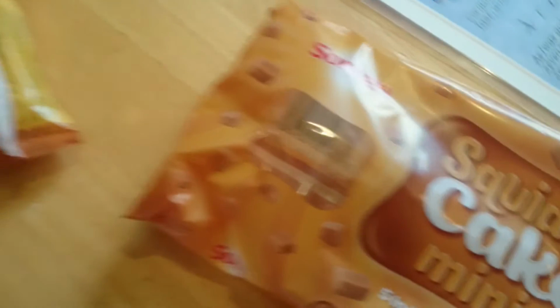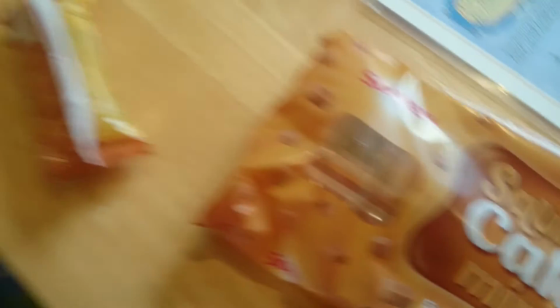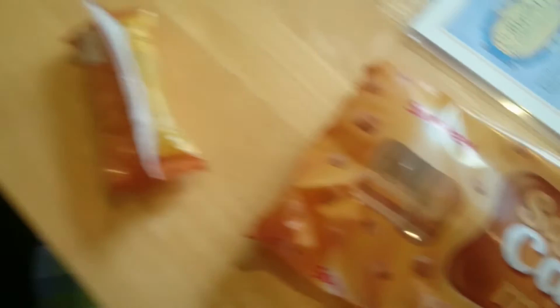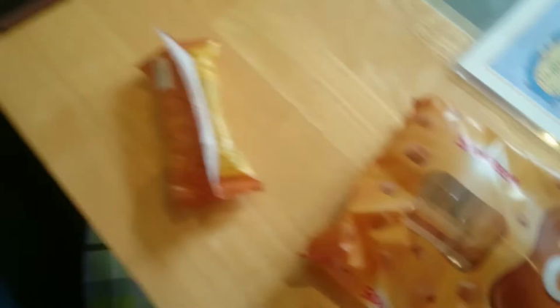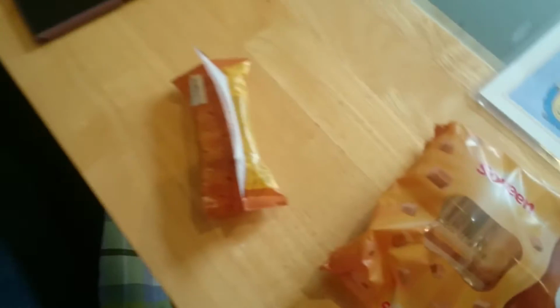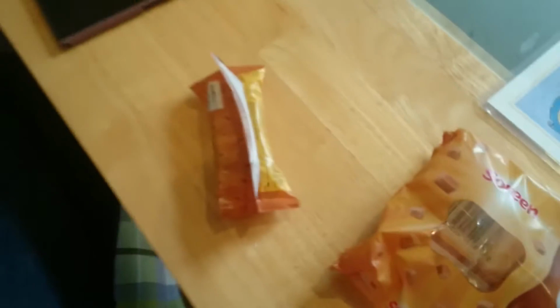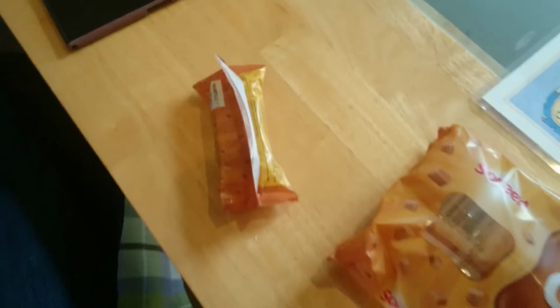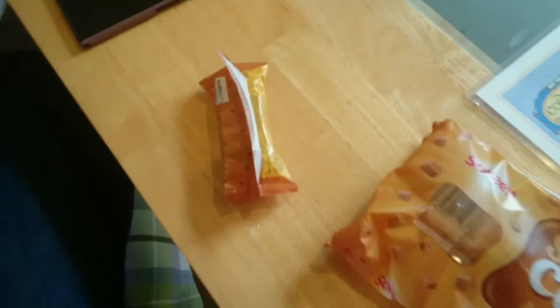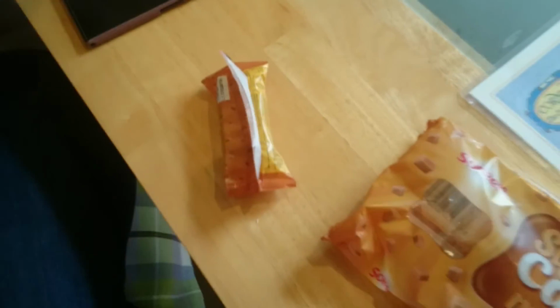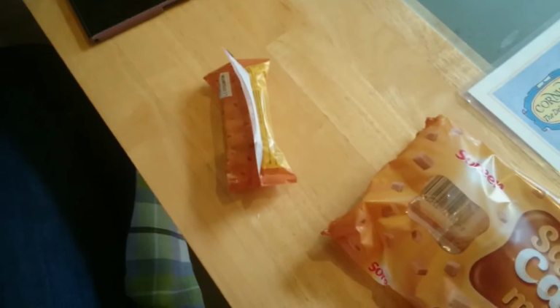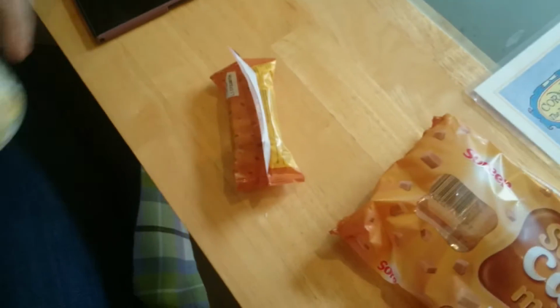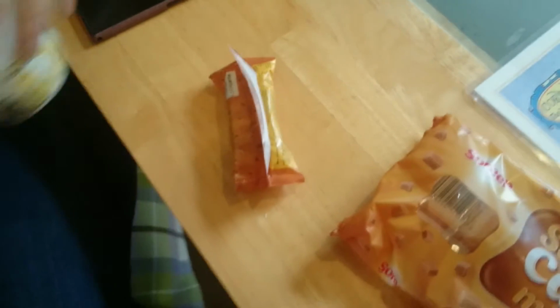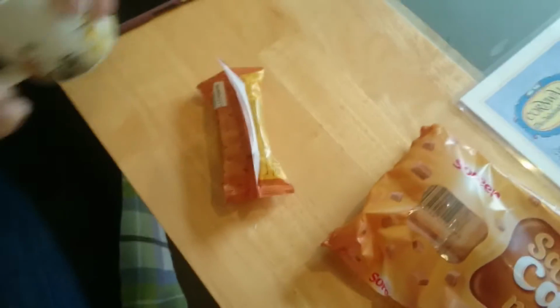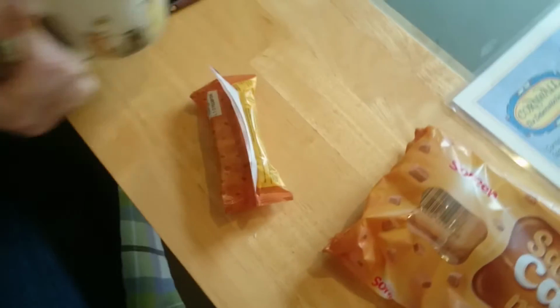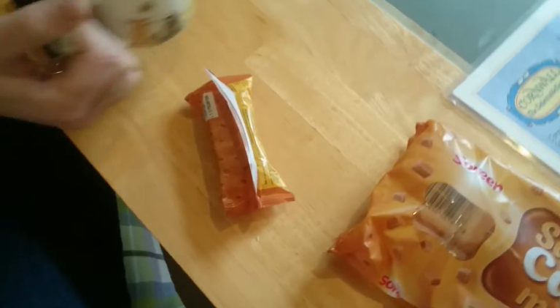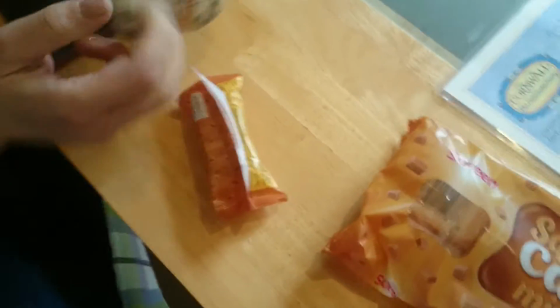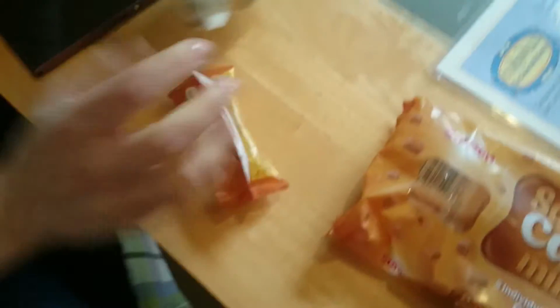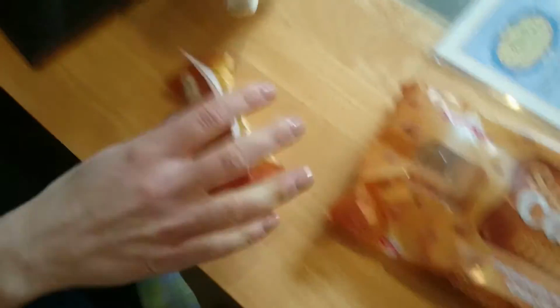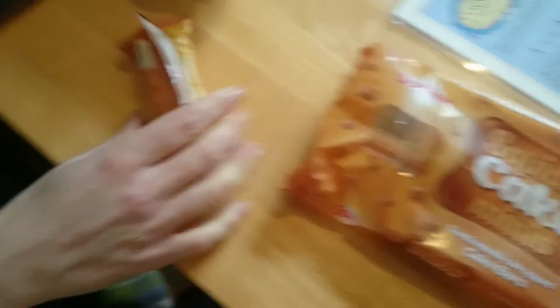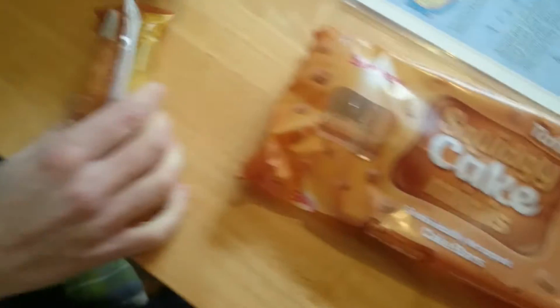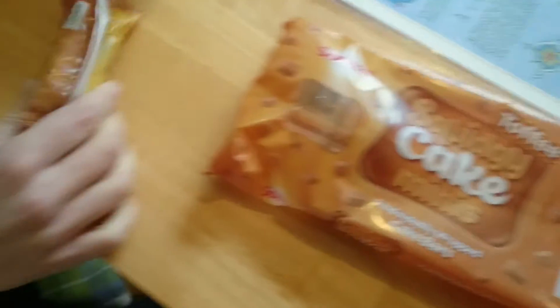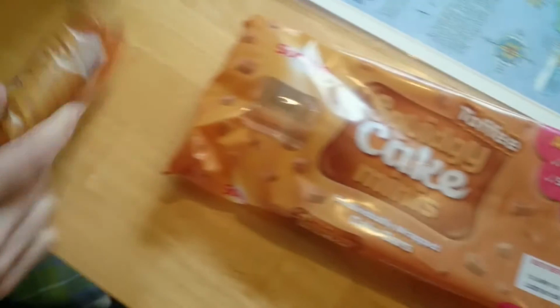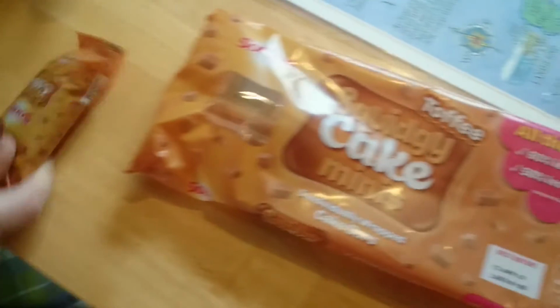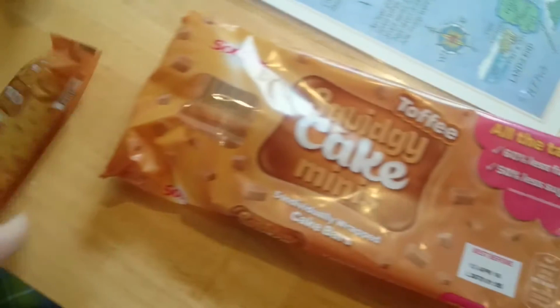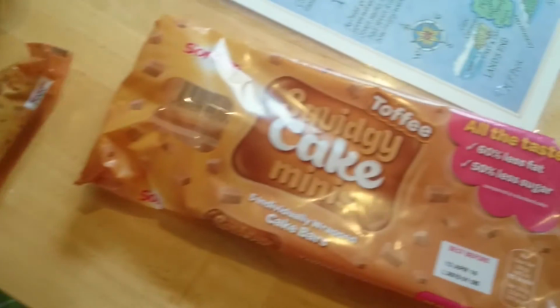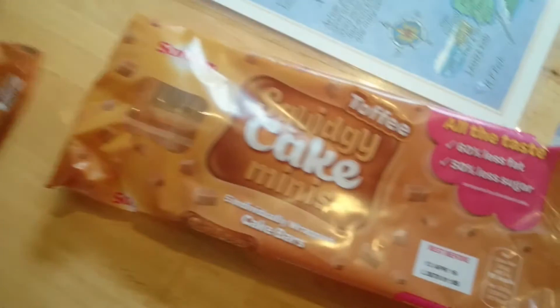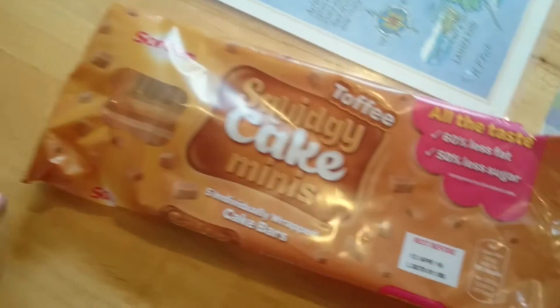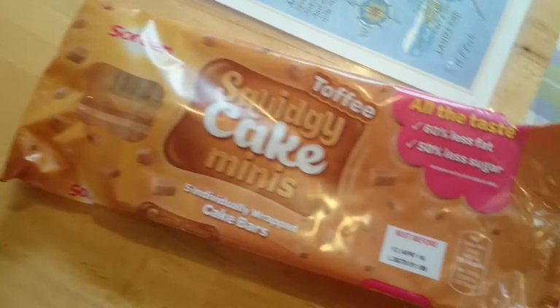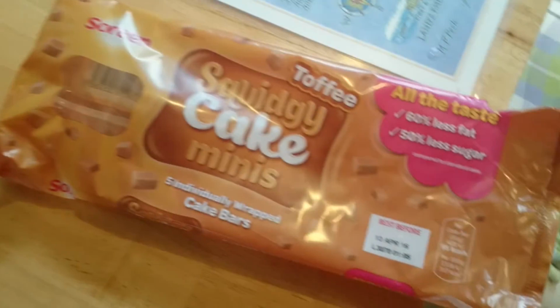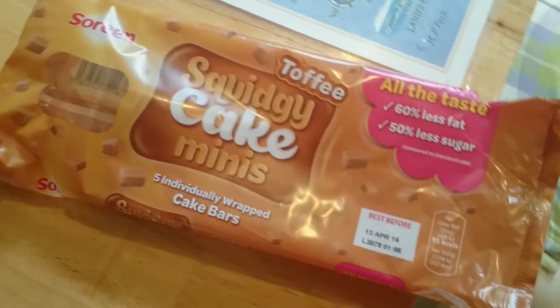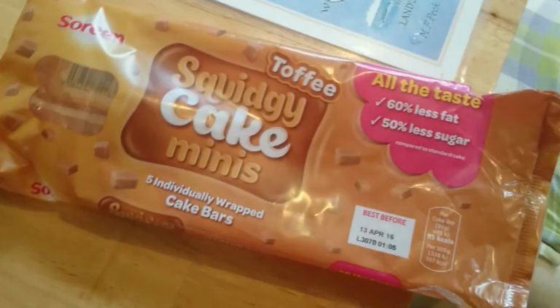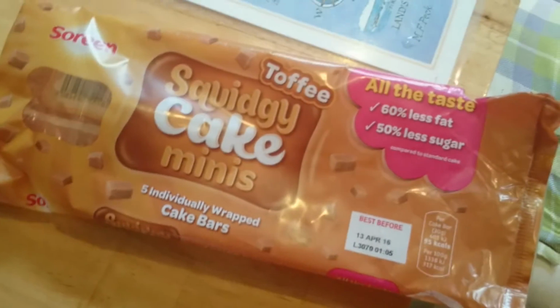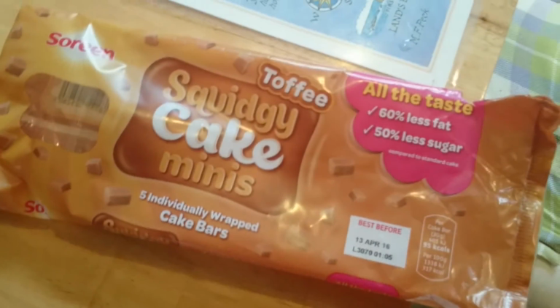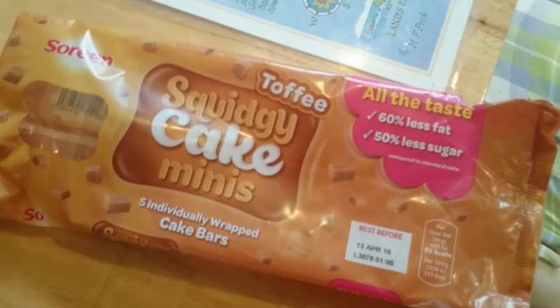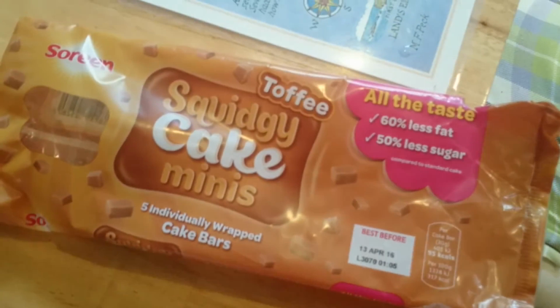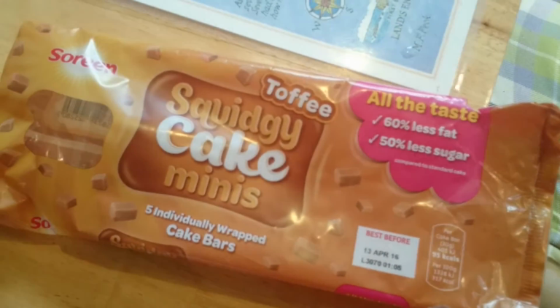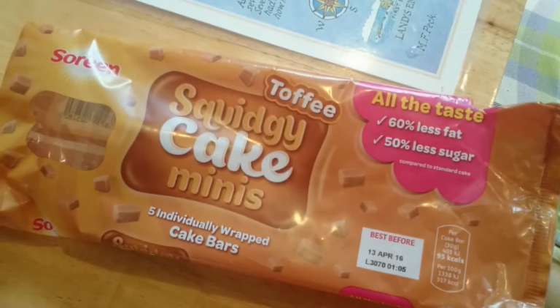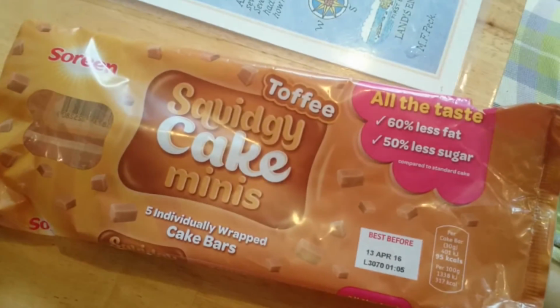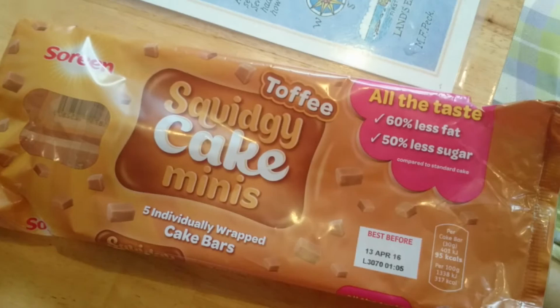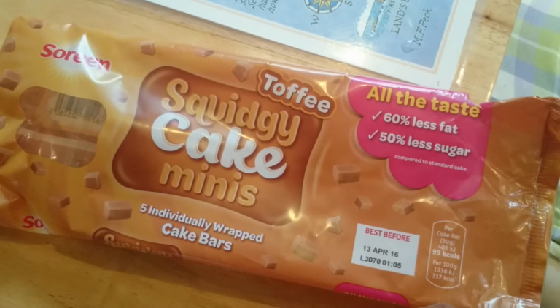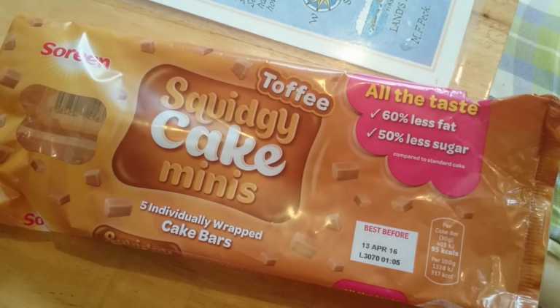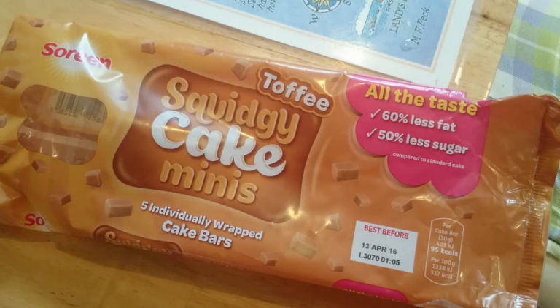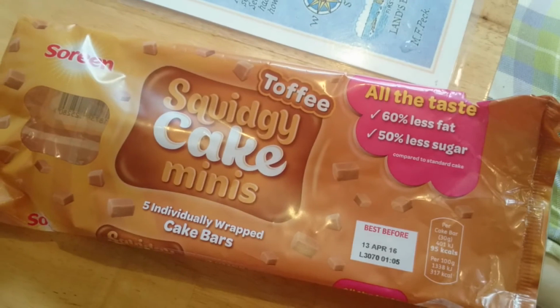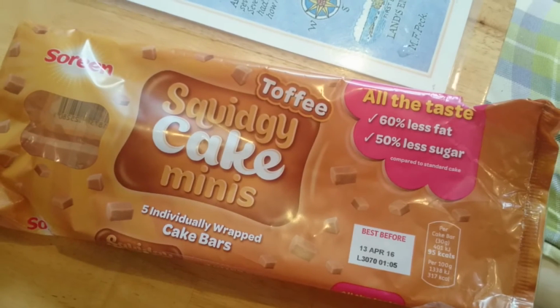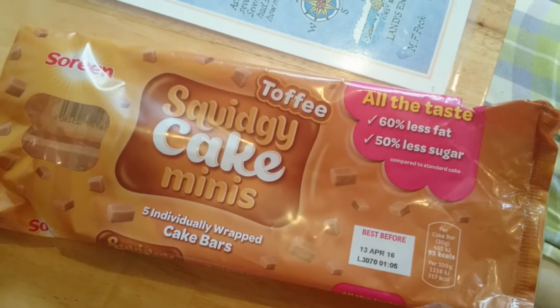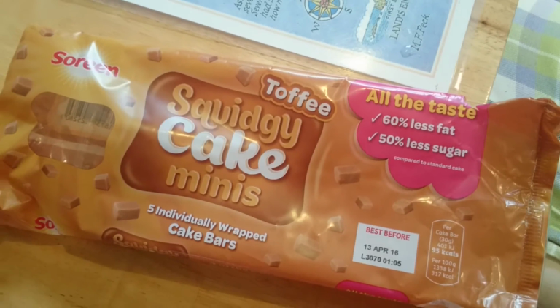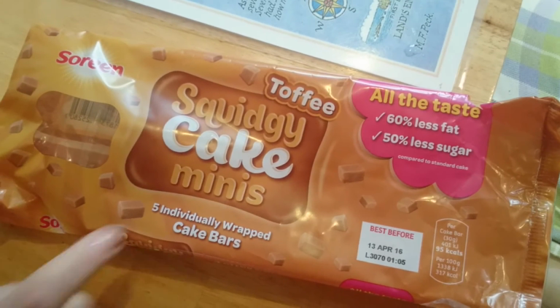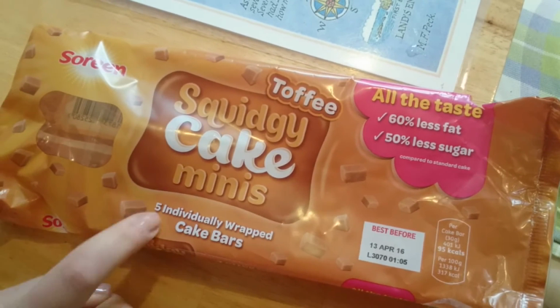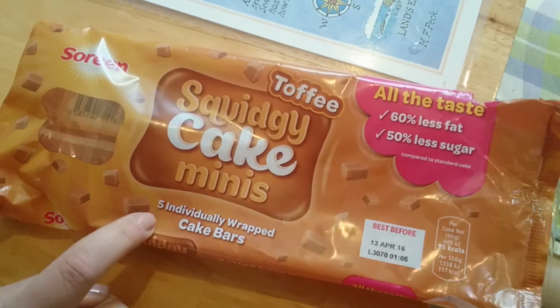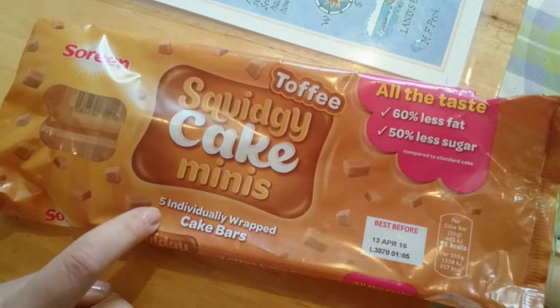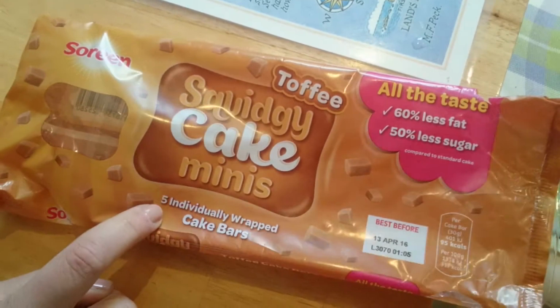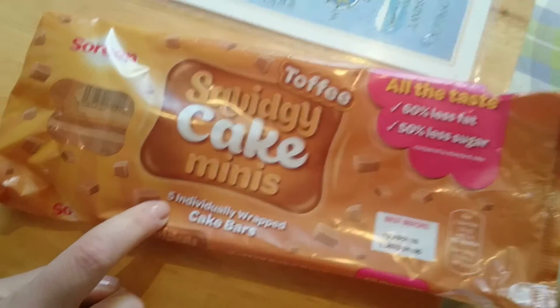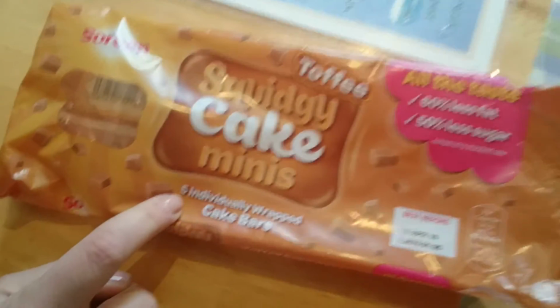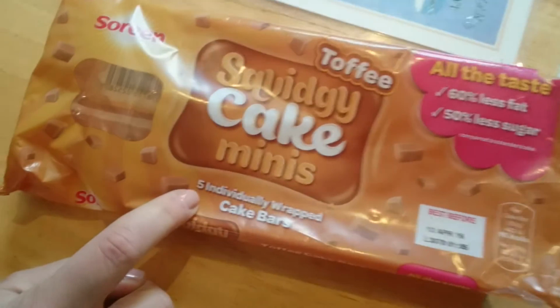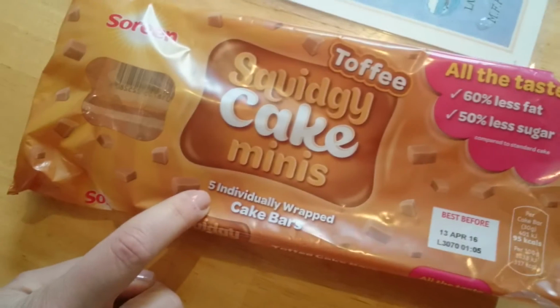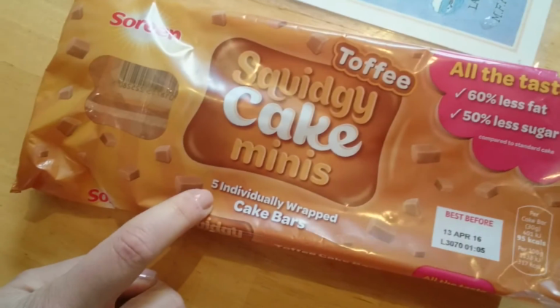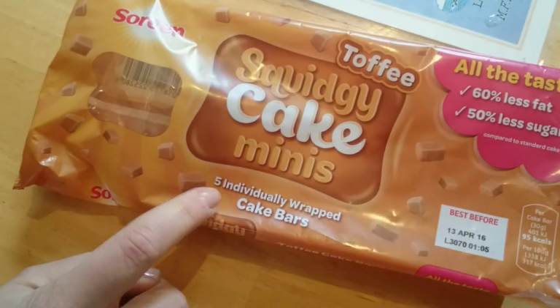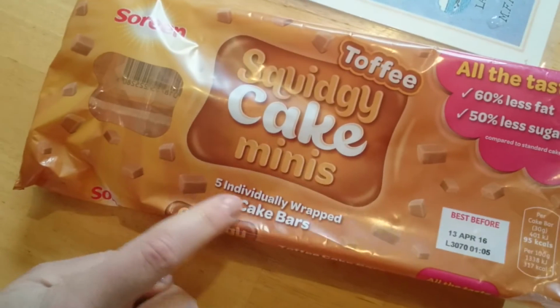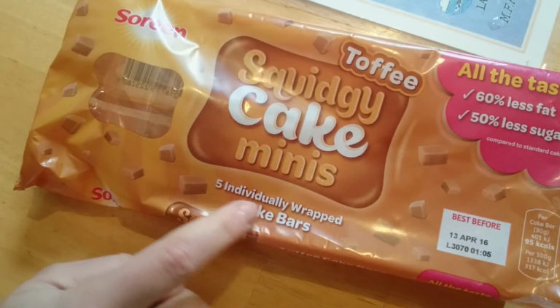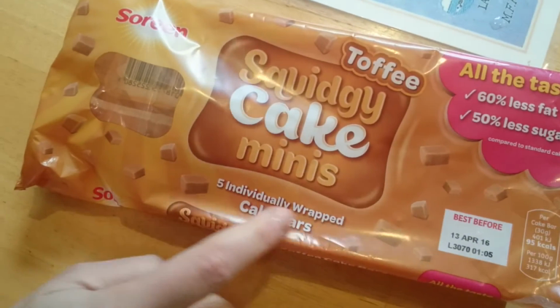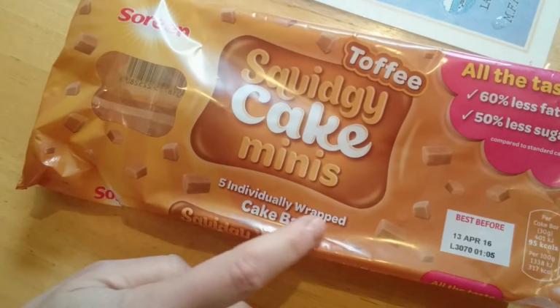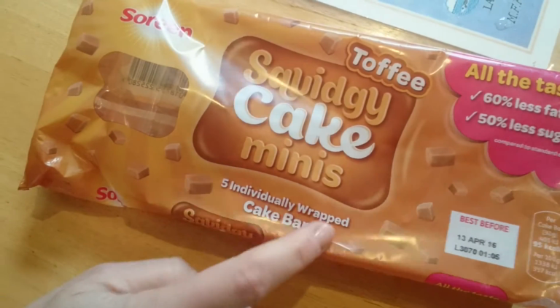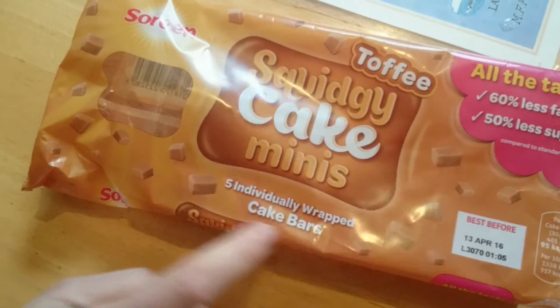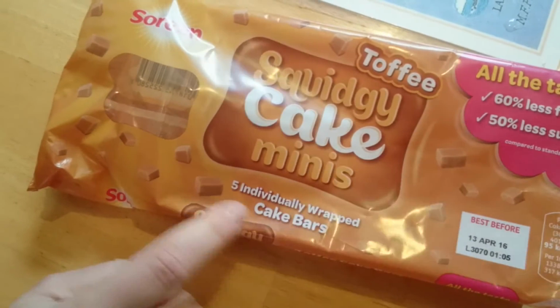Let's have a look at one inside. There's a pack with 60% less than the original.